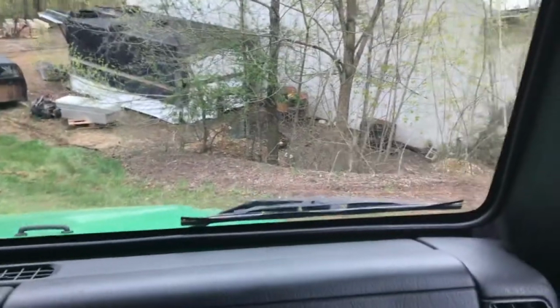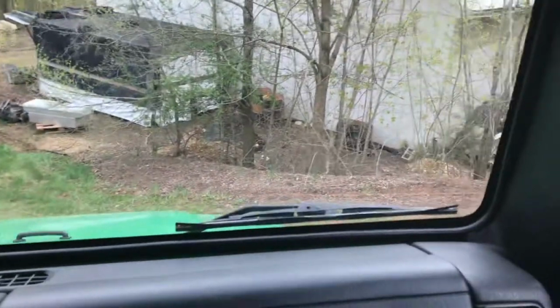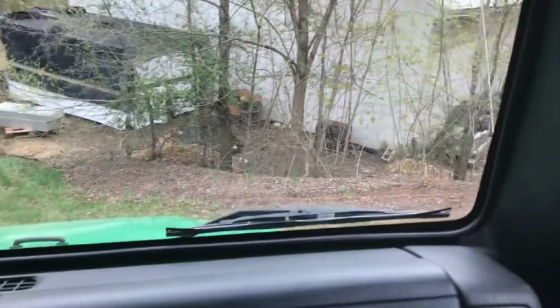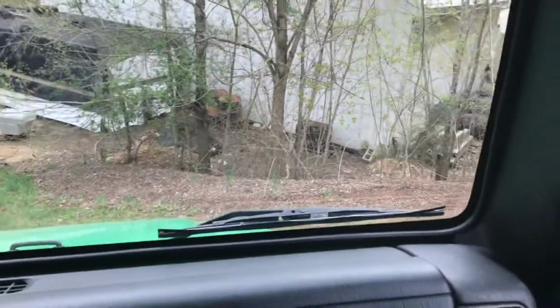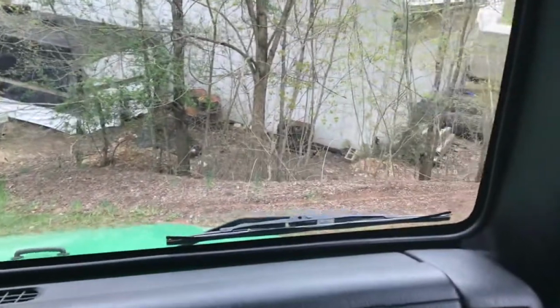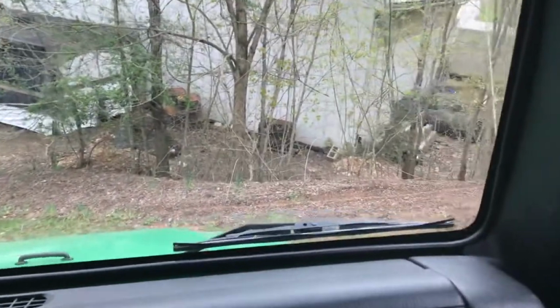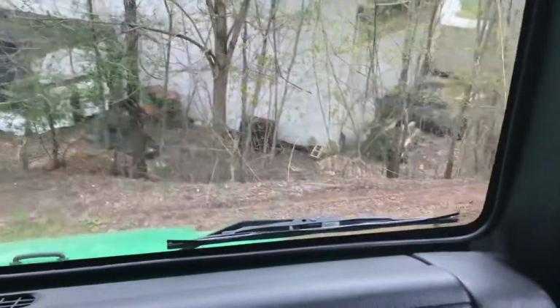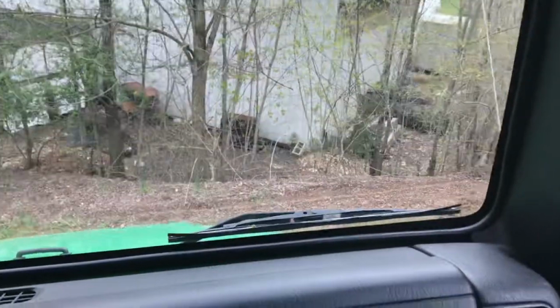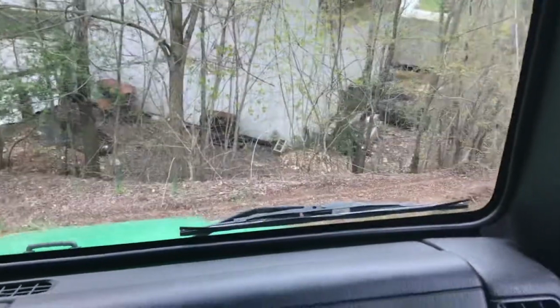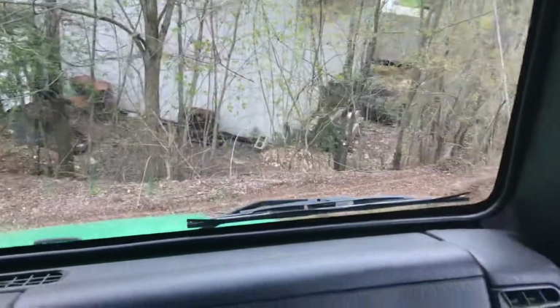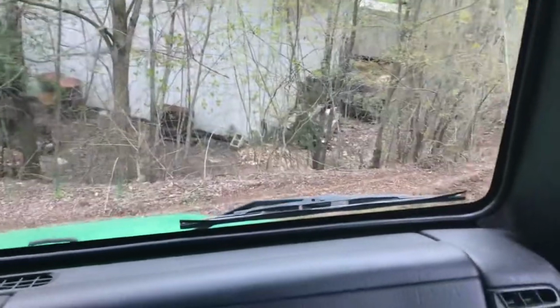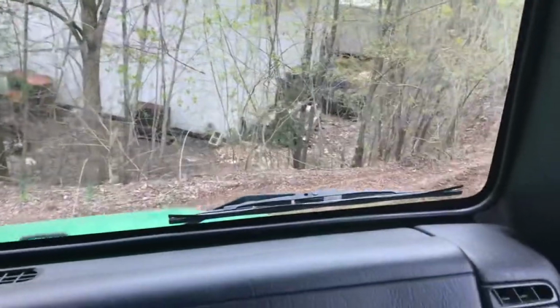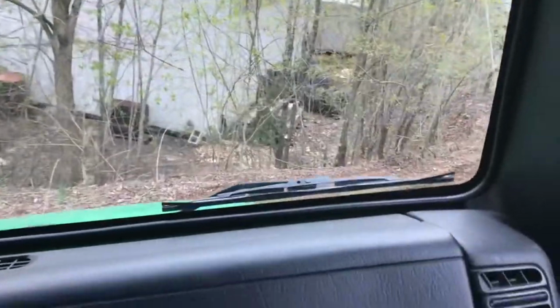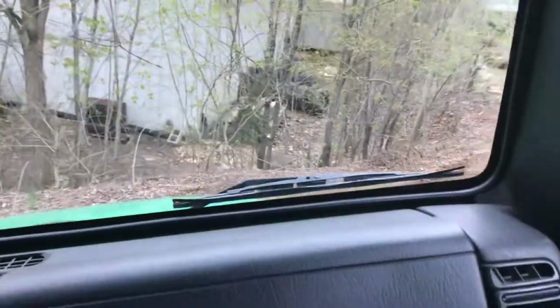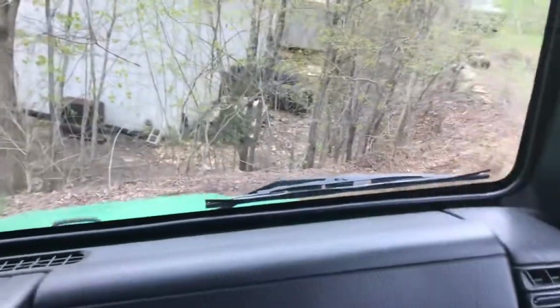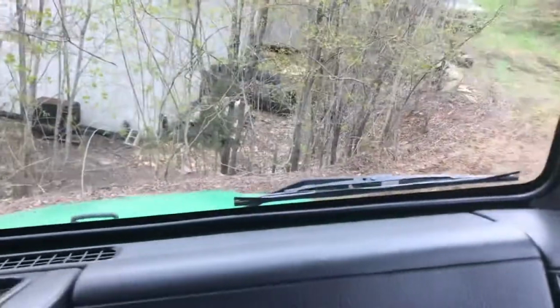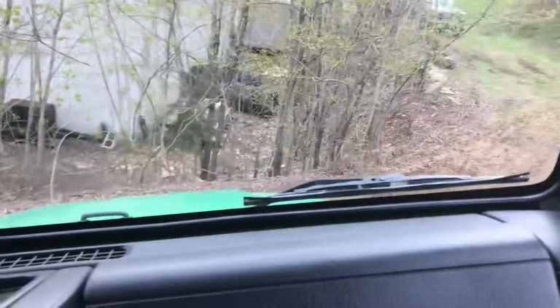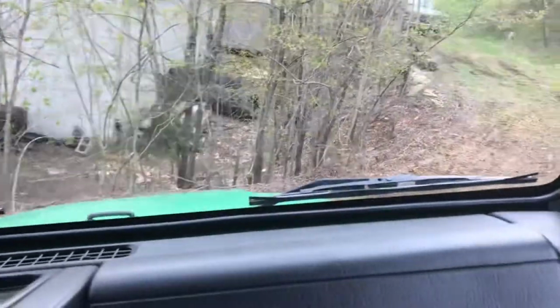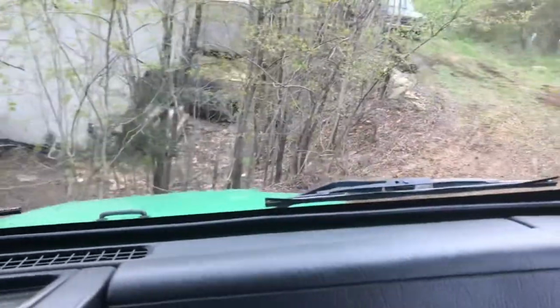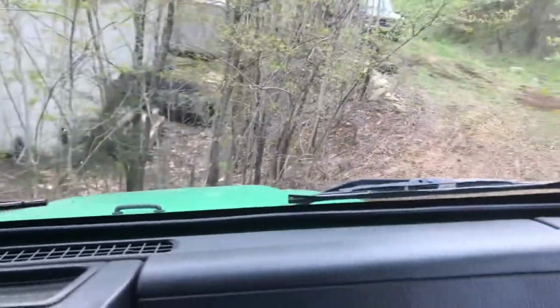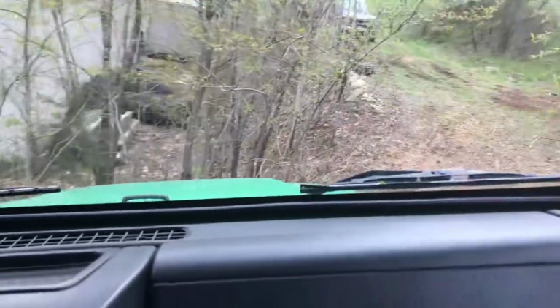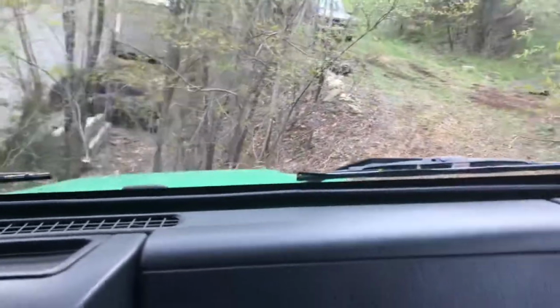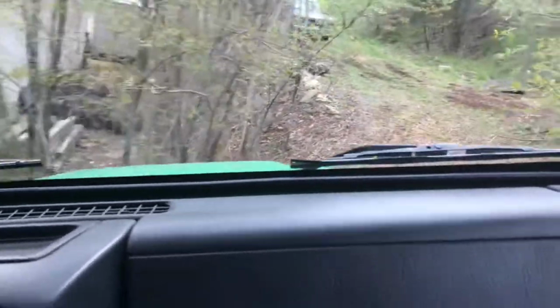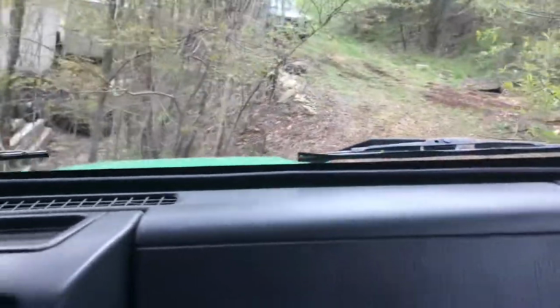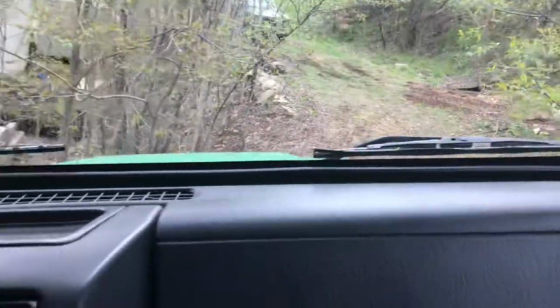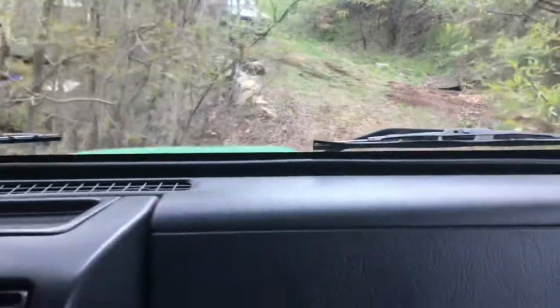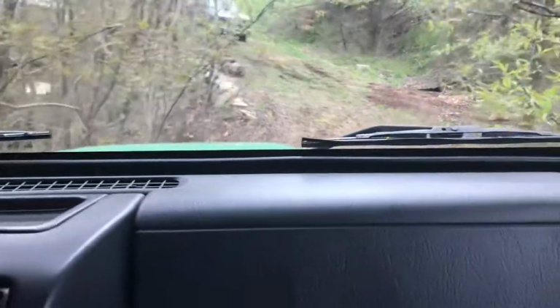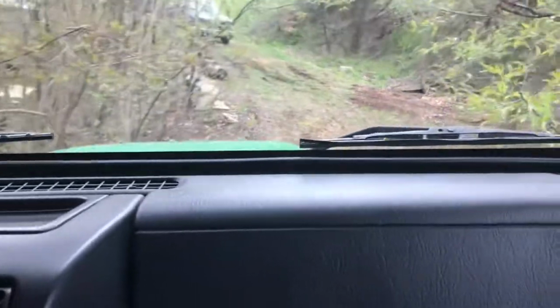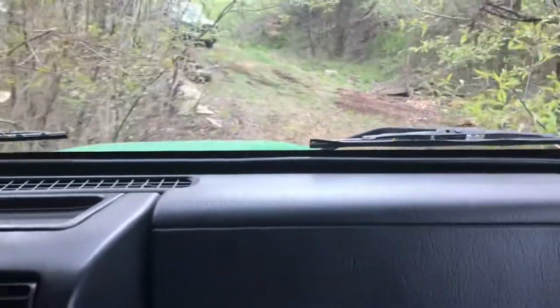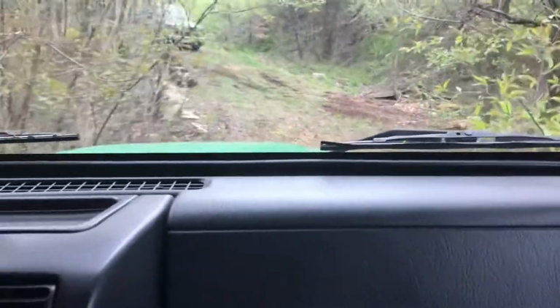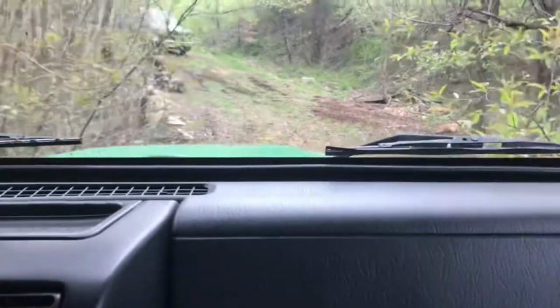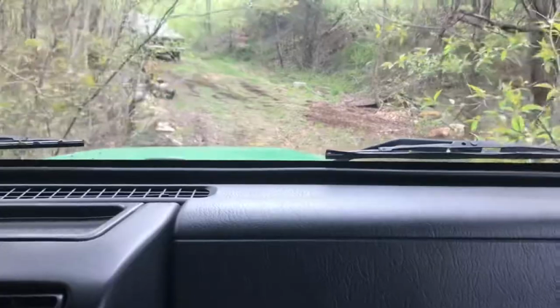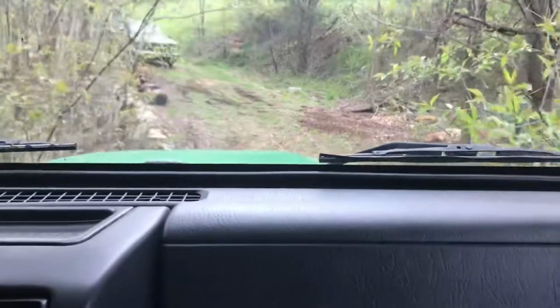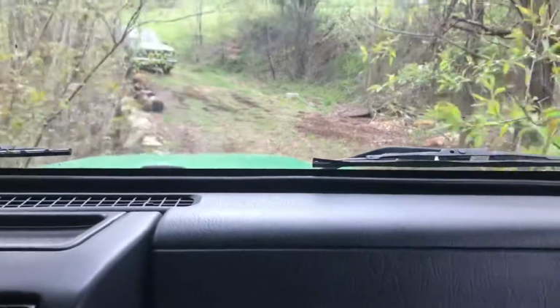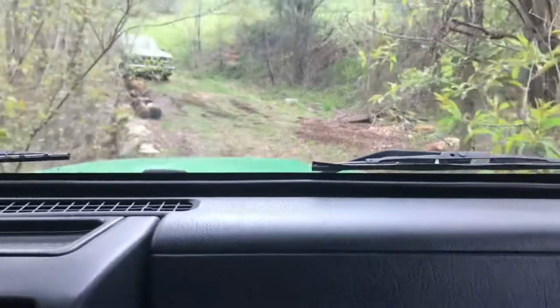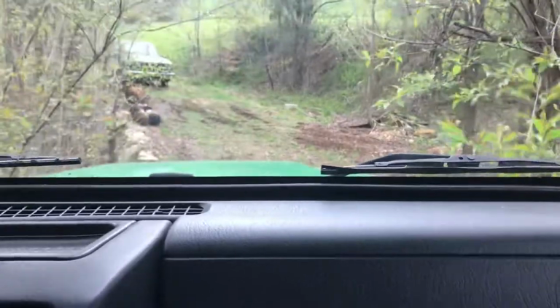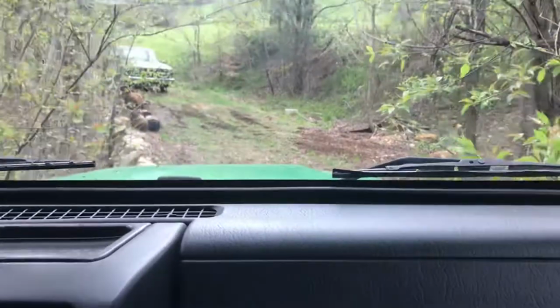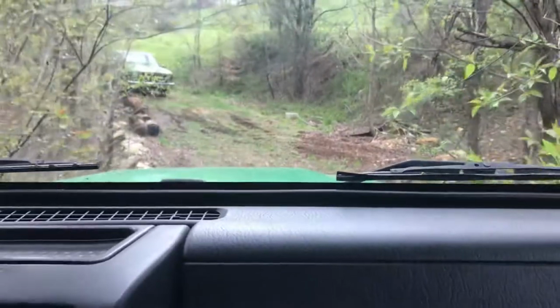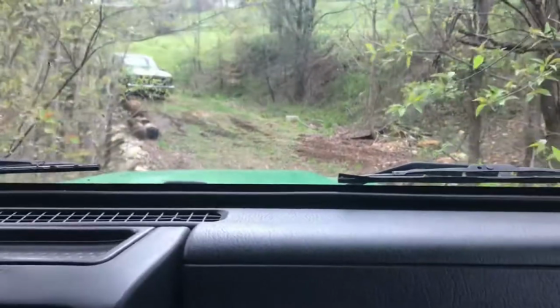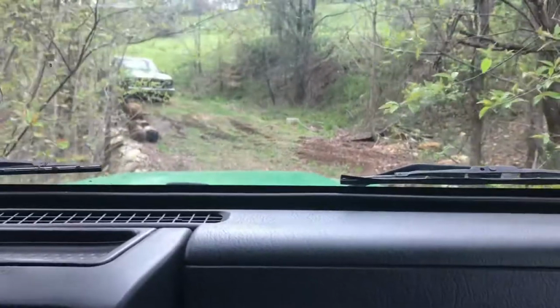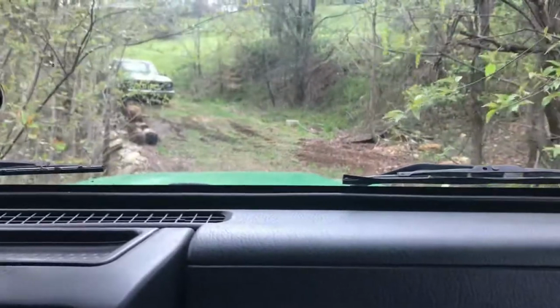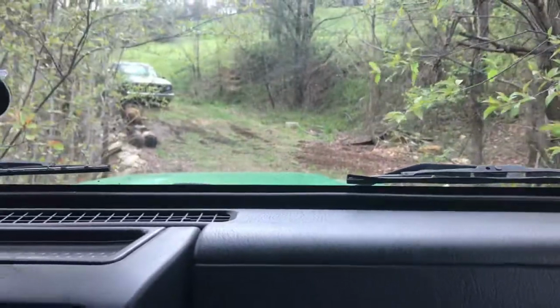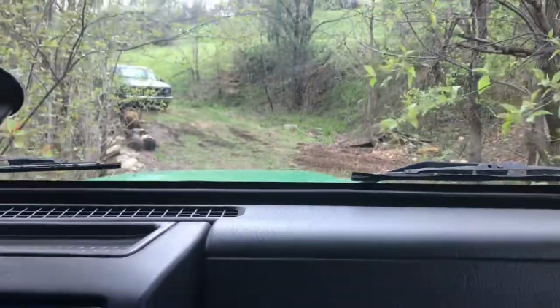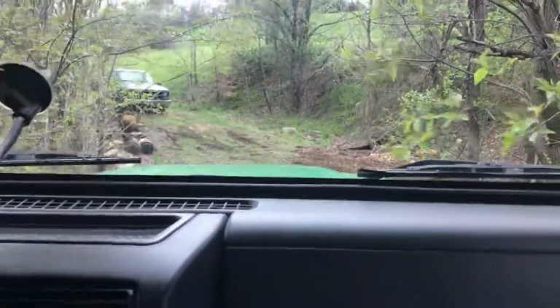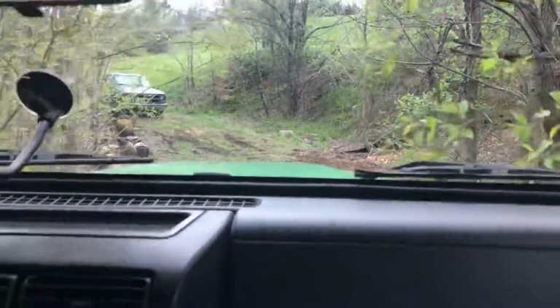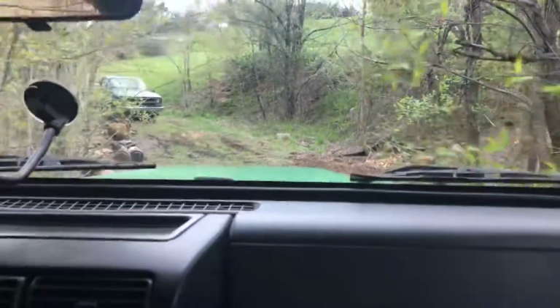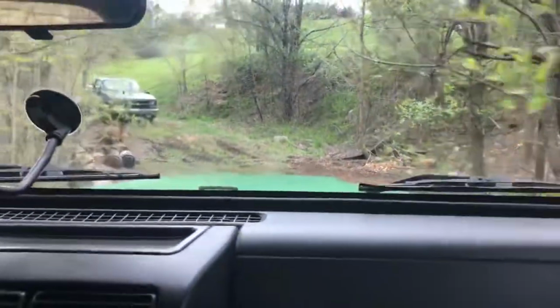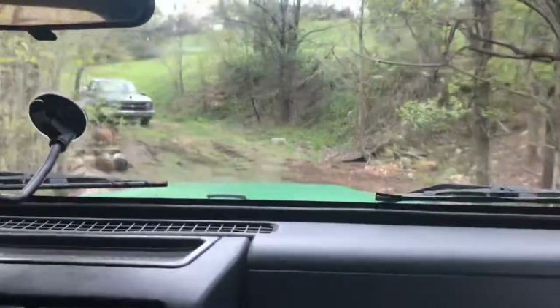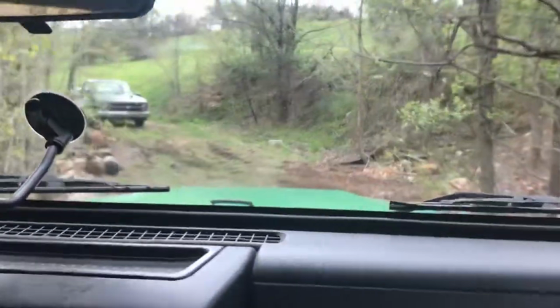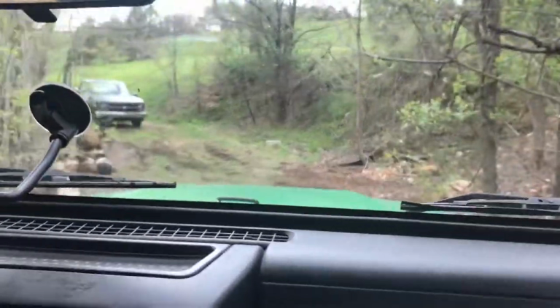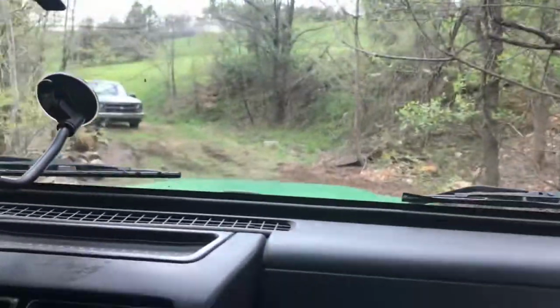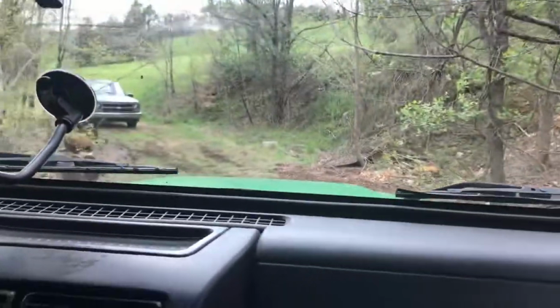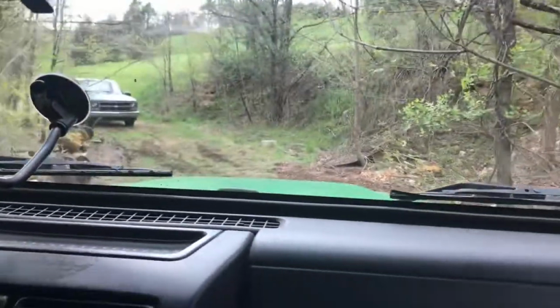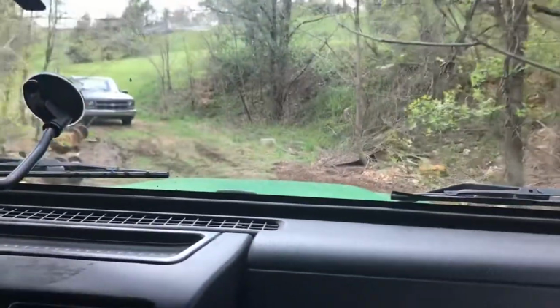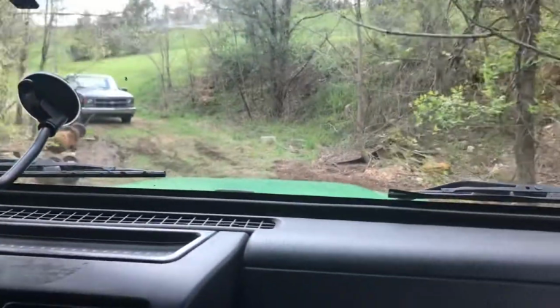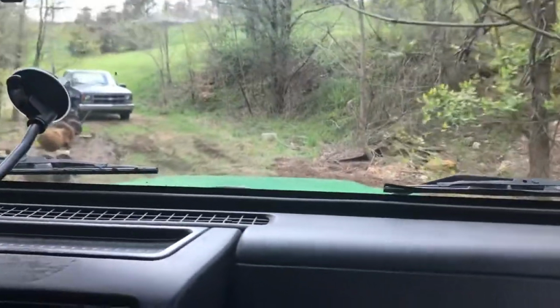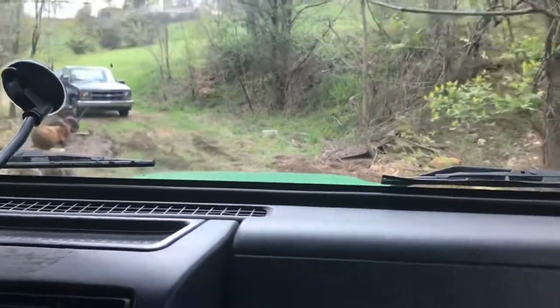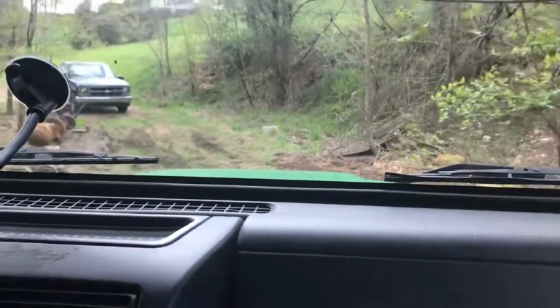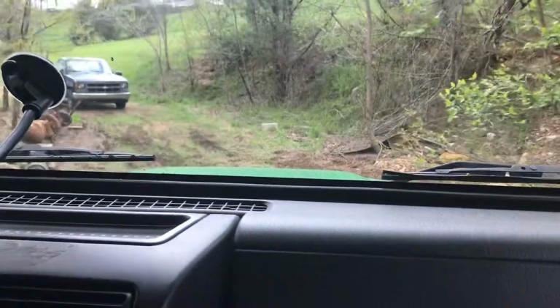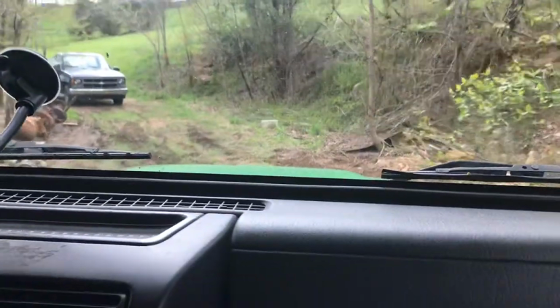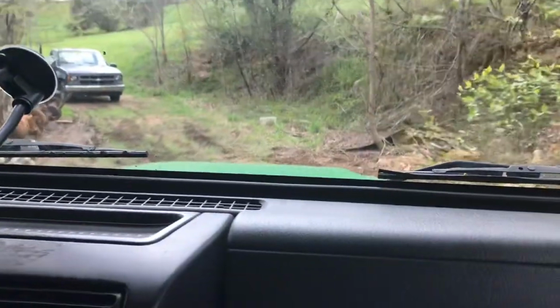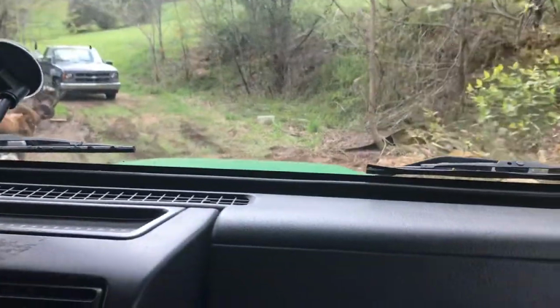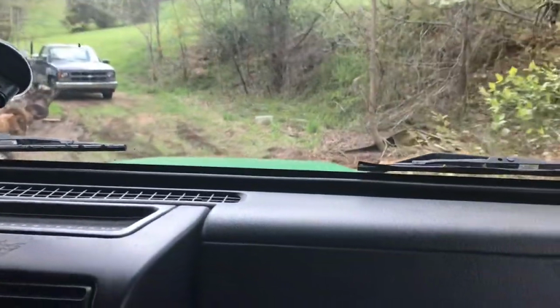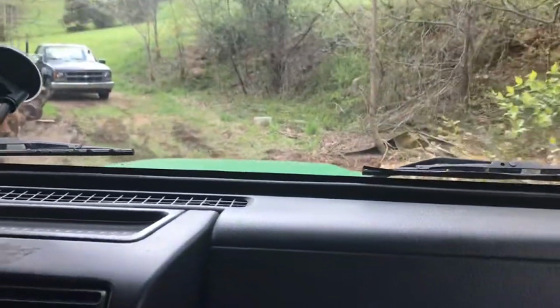Here we are showing you how well a Jeep can turn, because these things have a pretty long wheelbase, so it's pretty amazing that it turns so well.